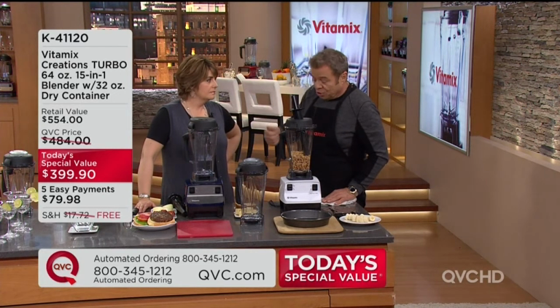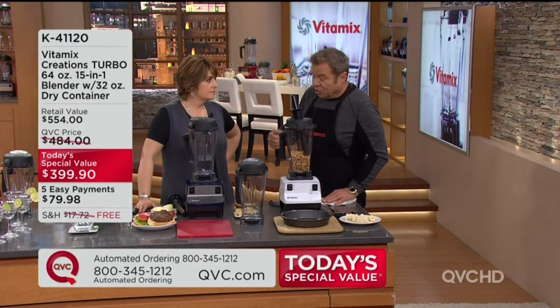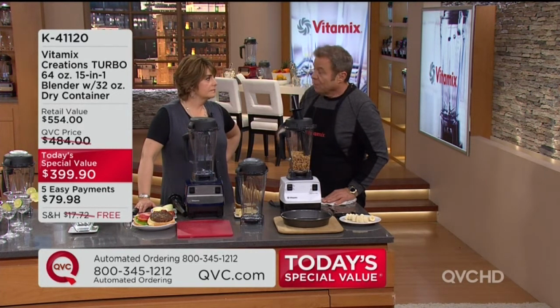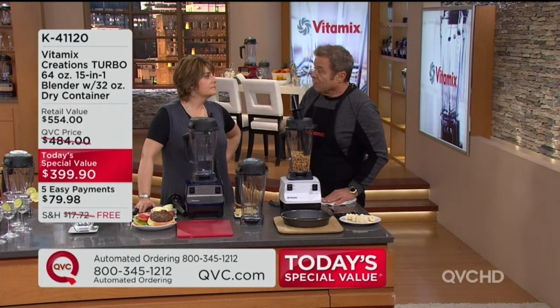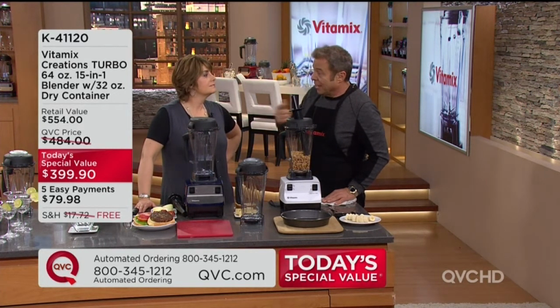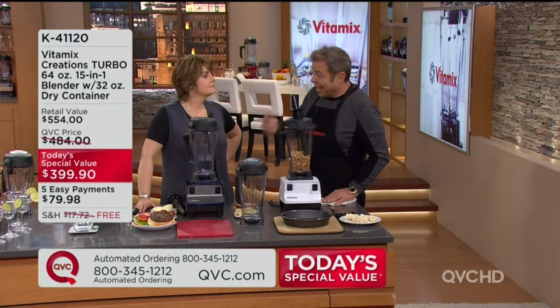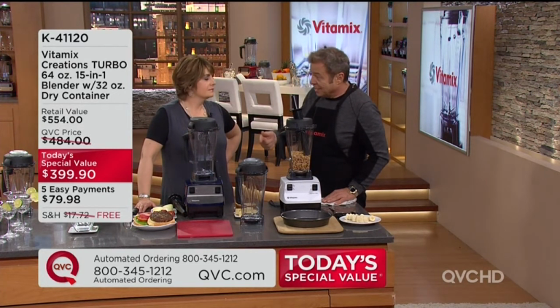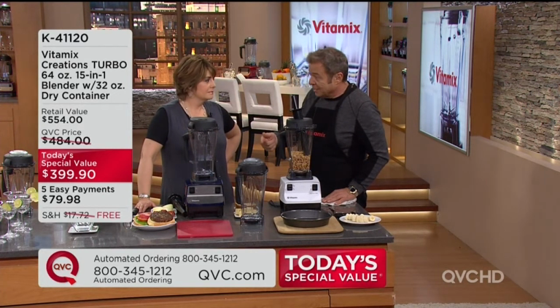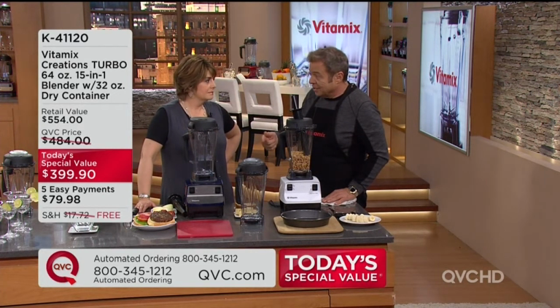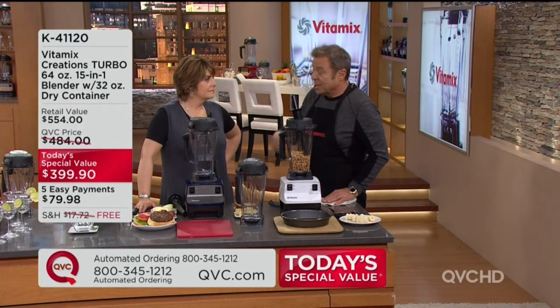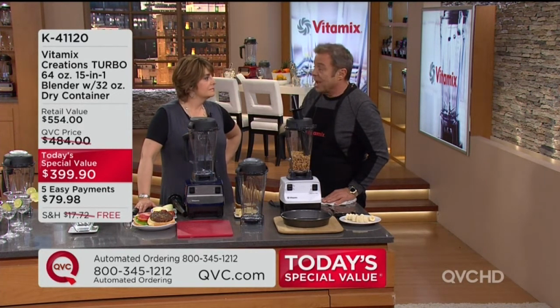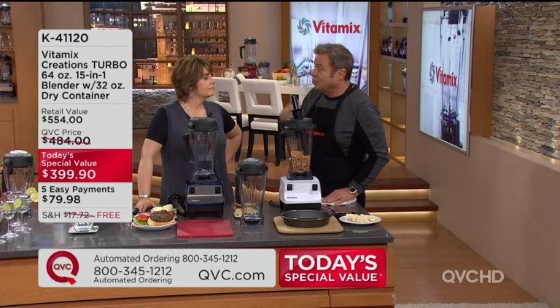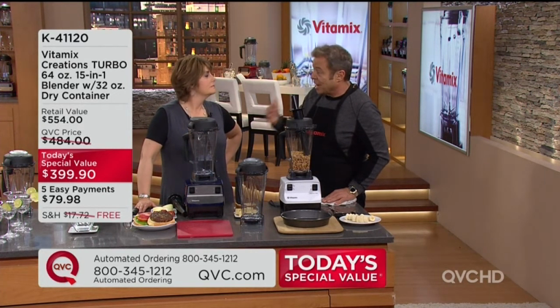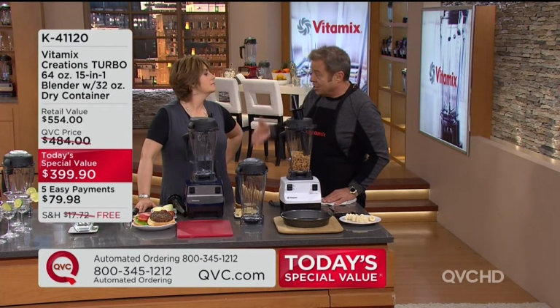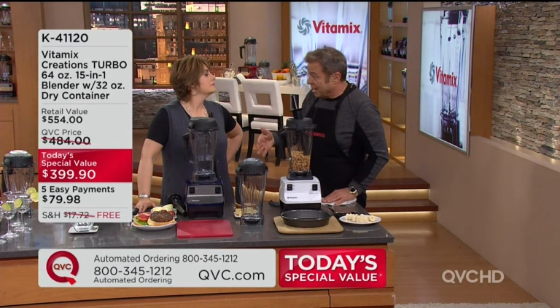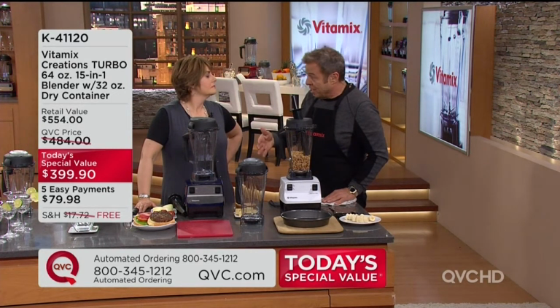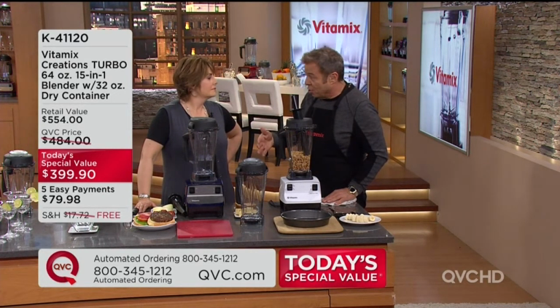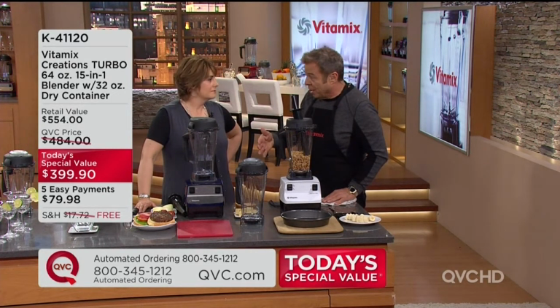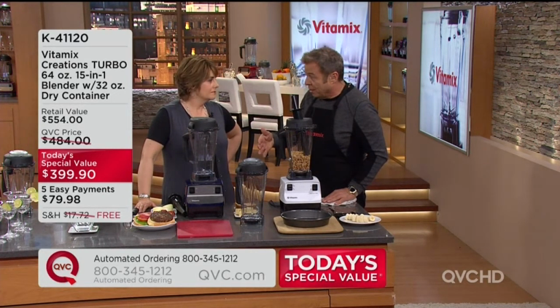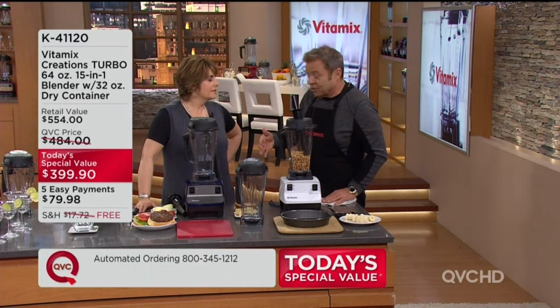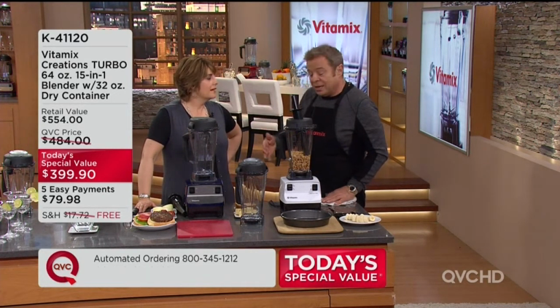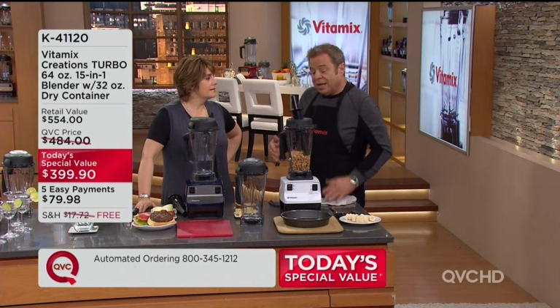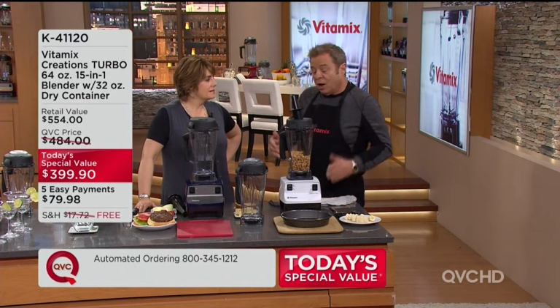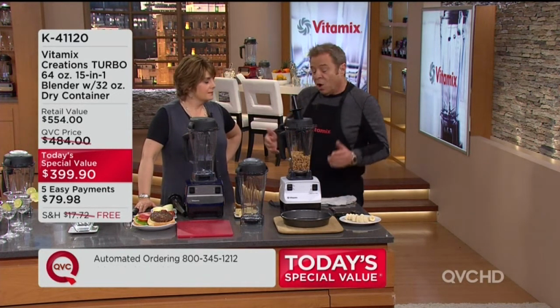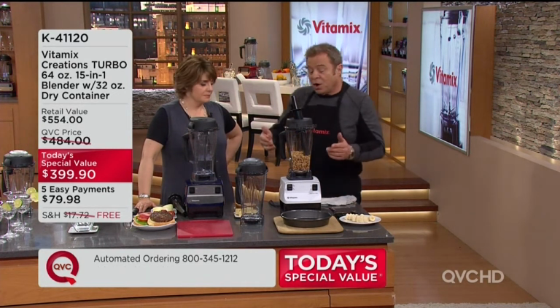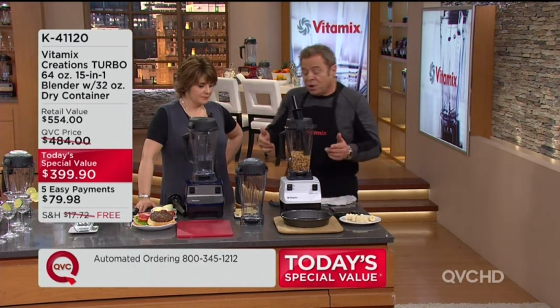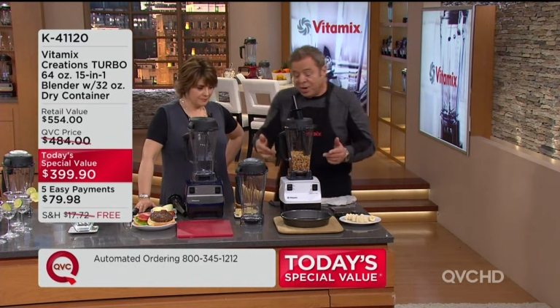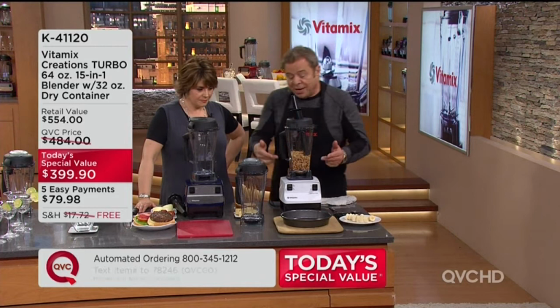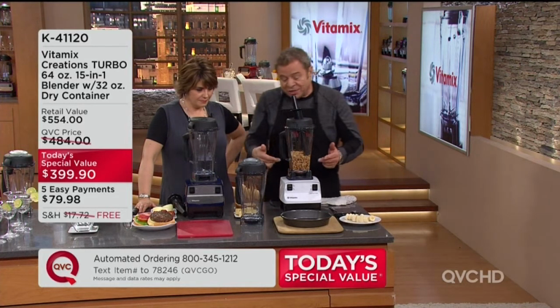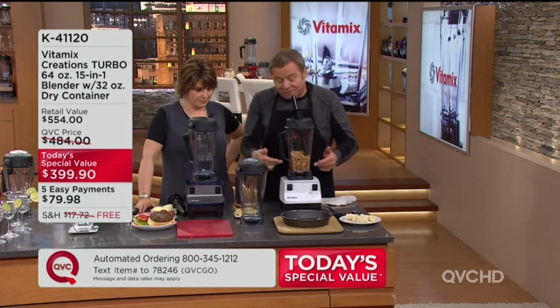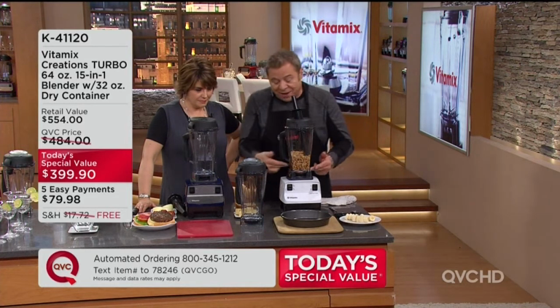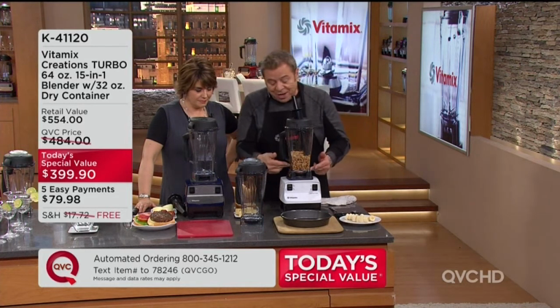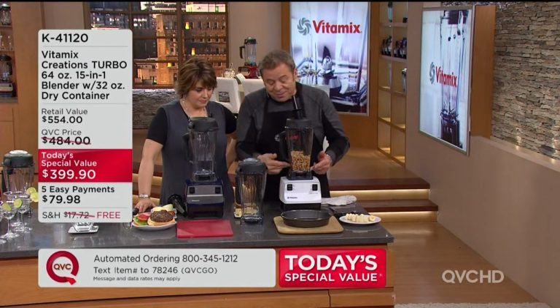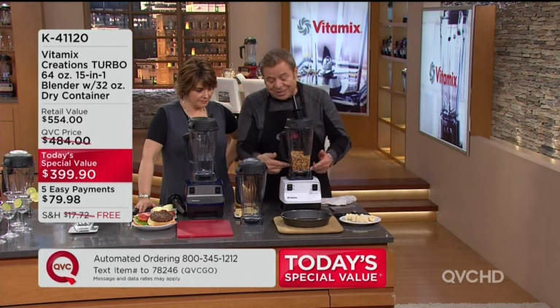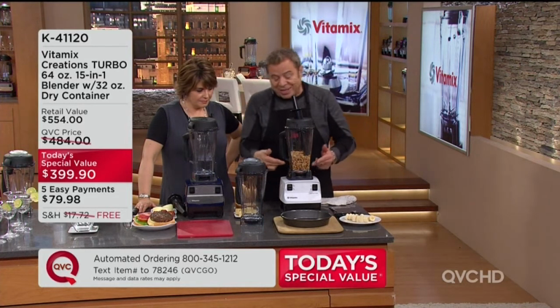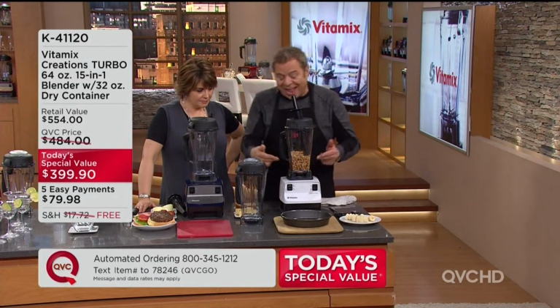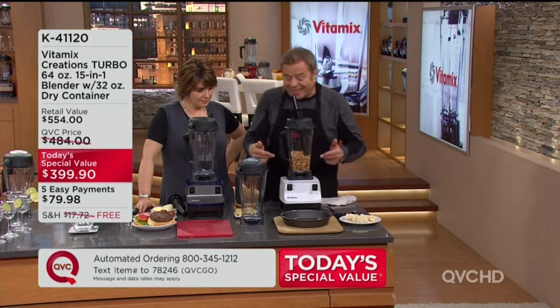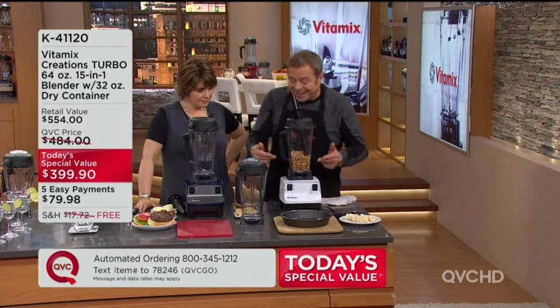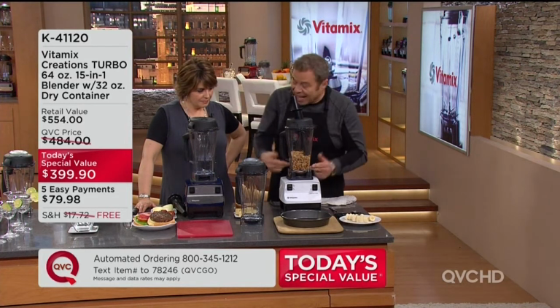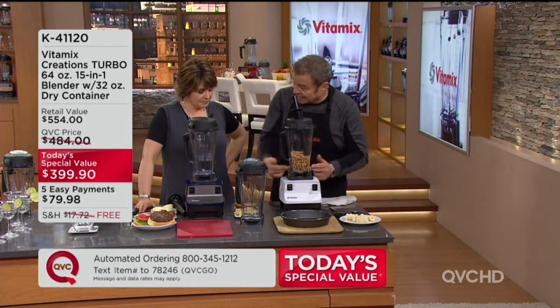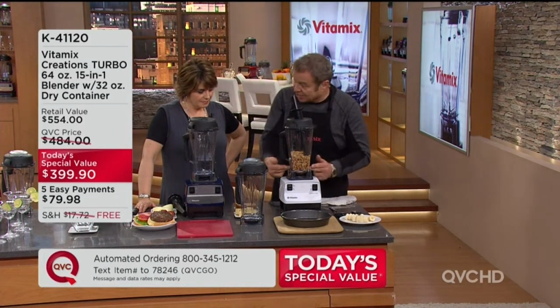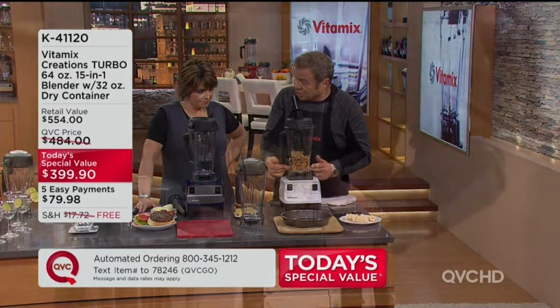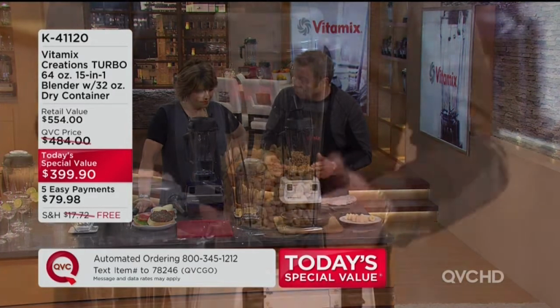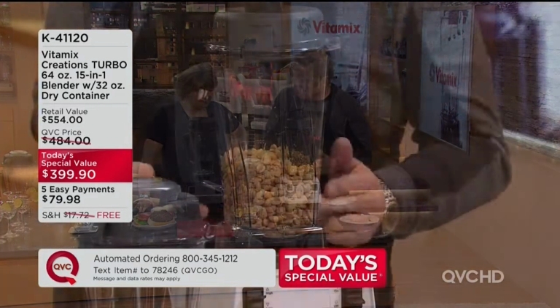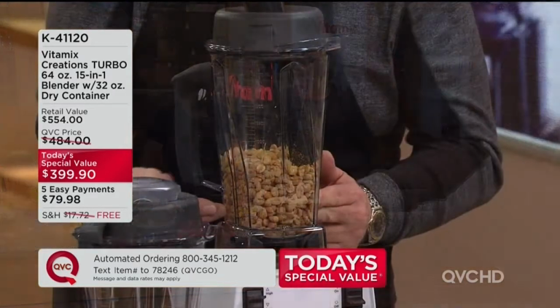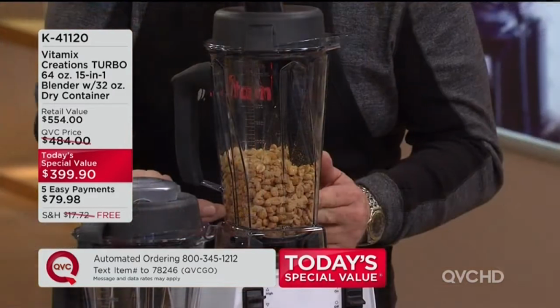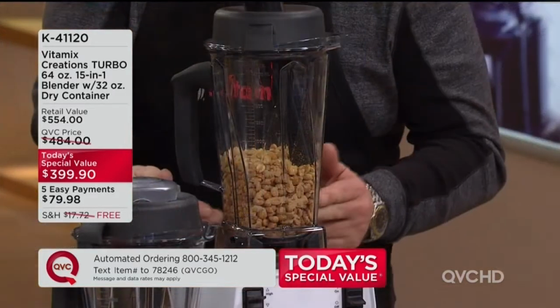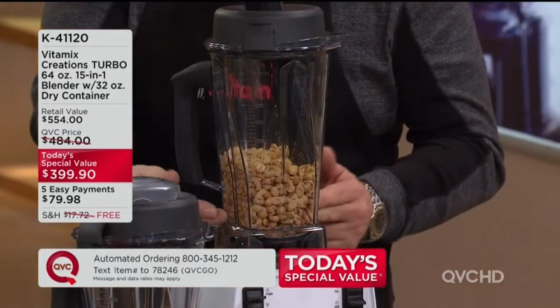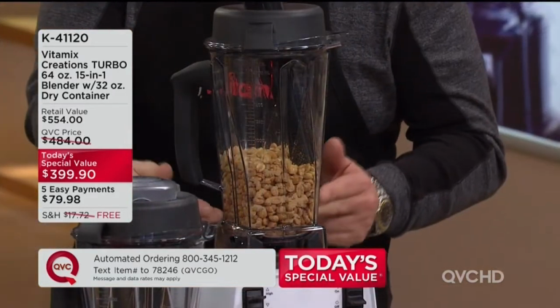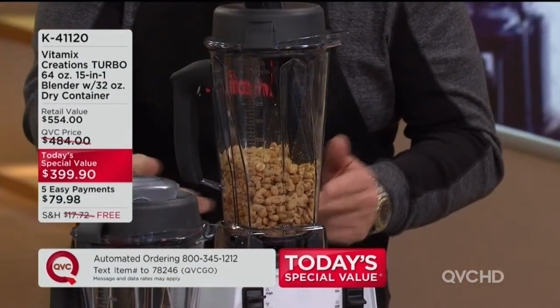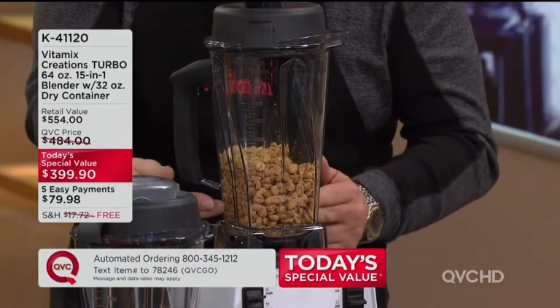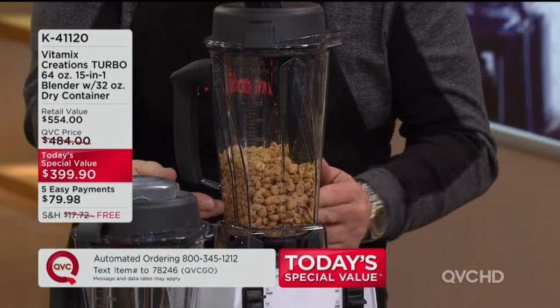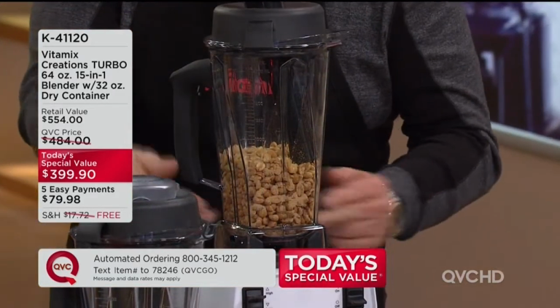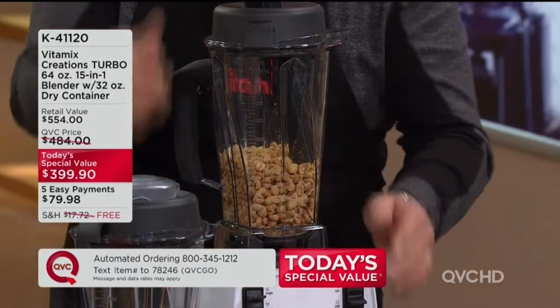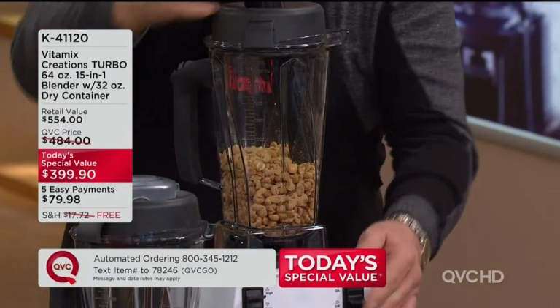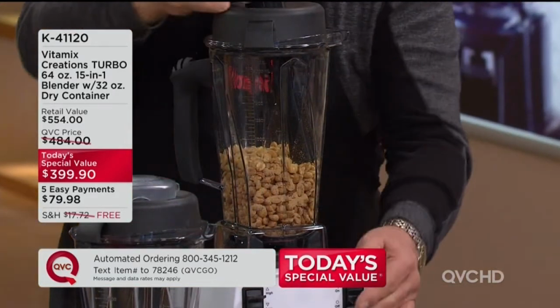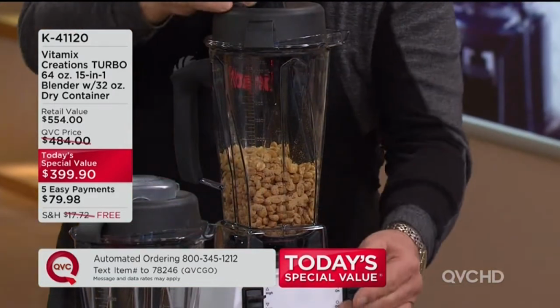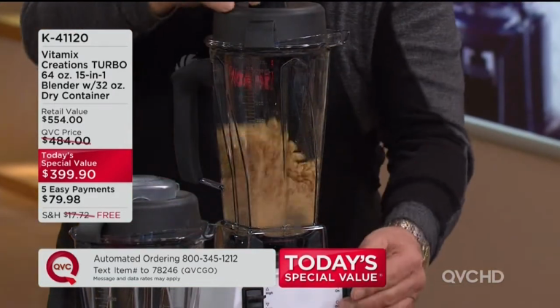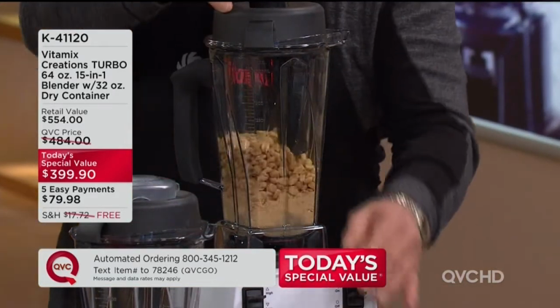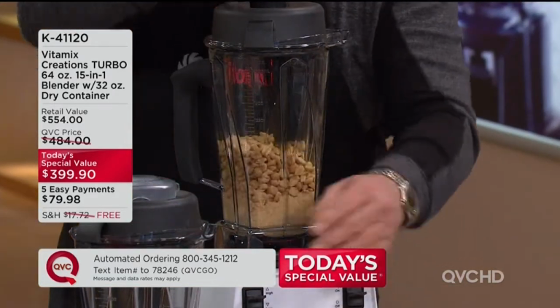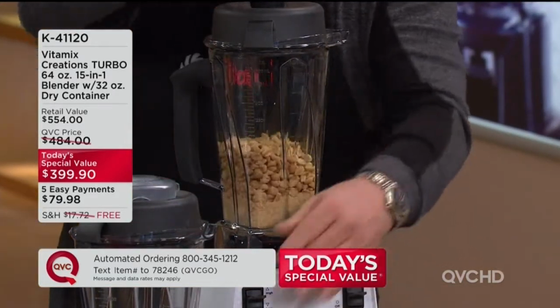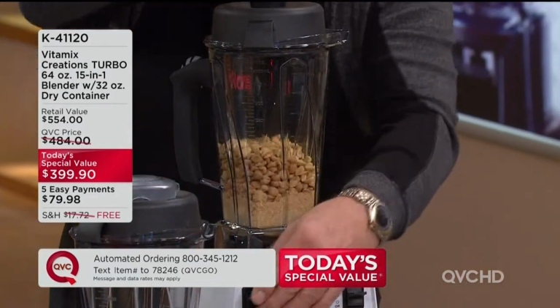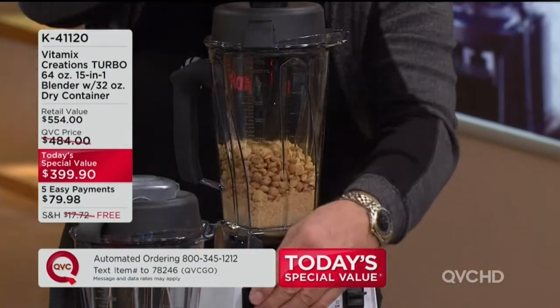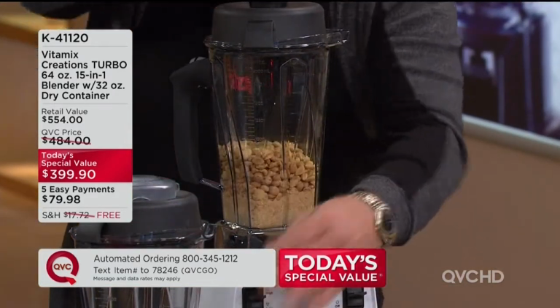They add sugar, molasses, hydrogenated oils. All you need is a Vitamix and nuts — raw or roasted. You should turn your machine on.